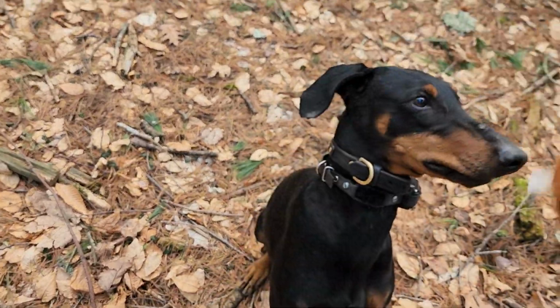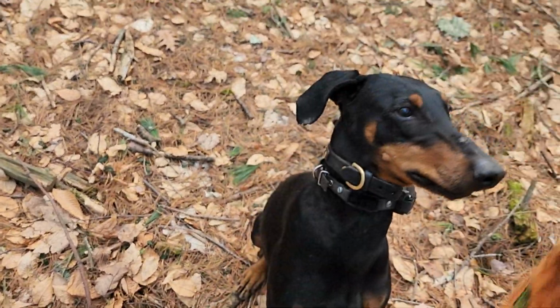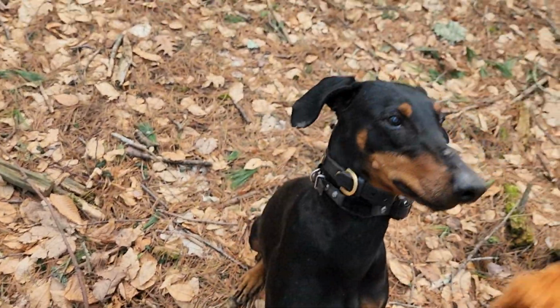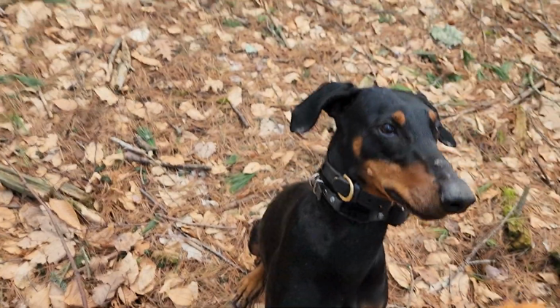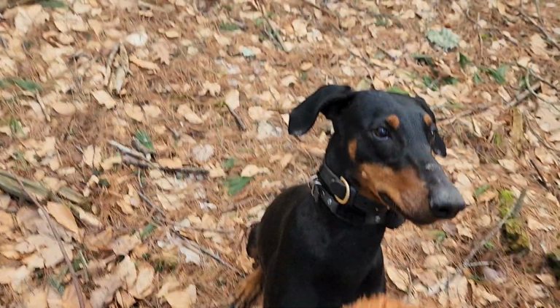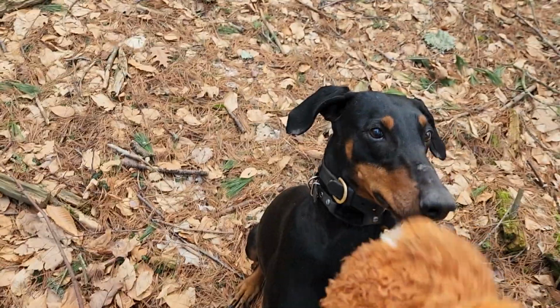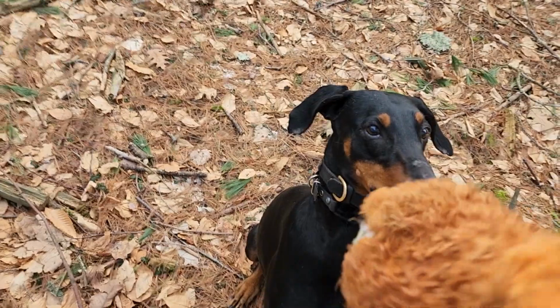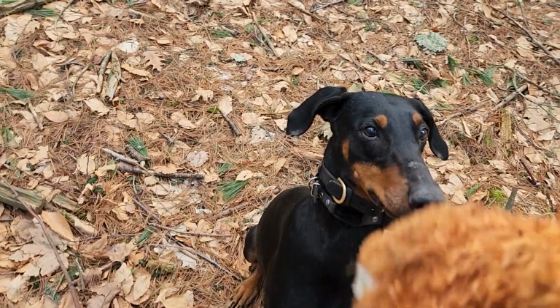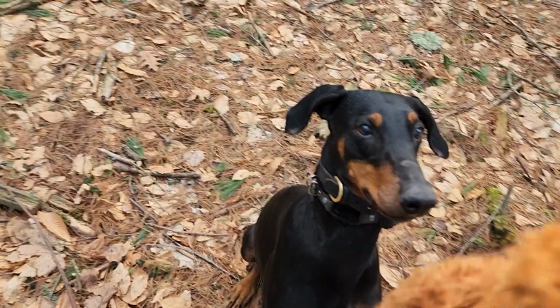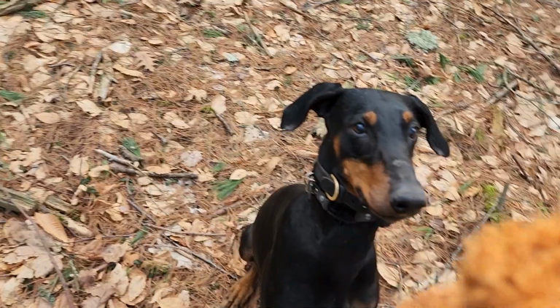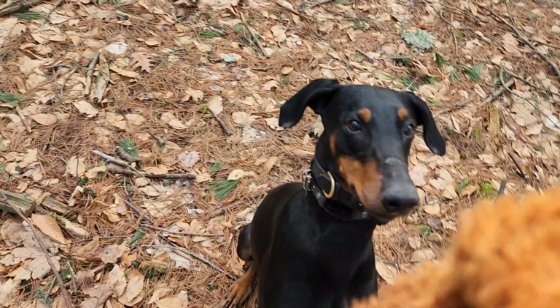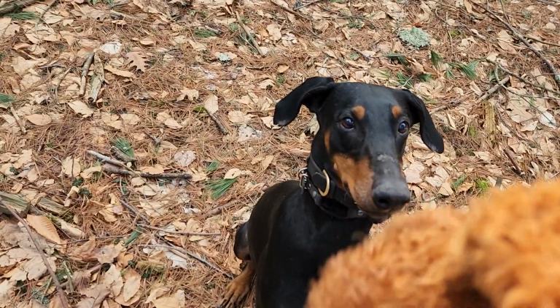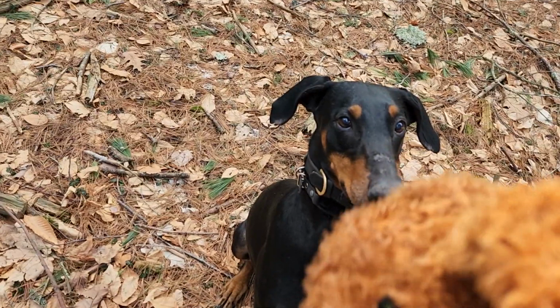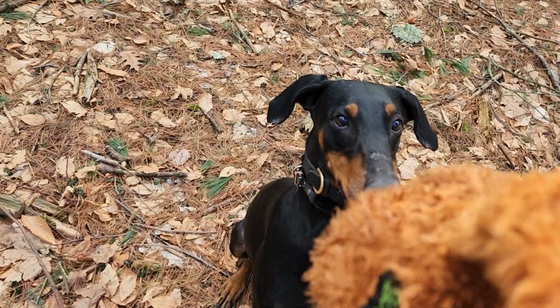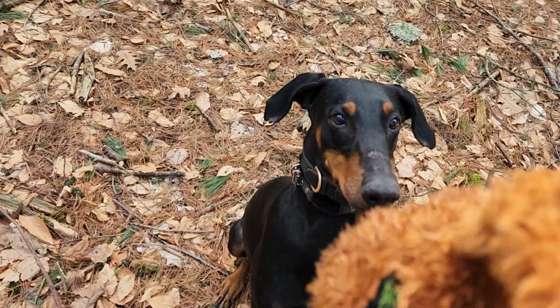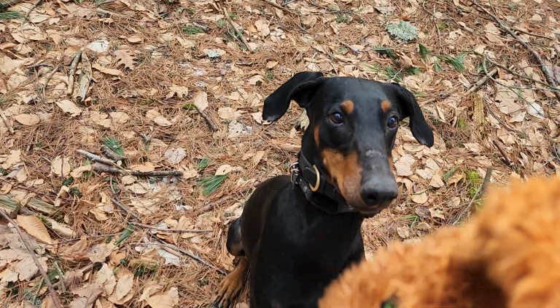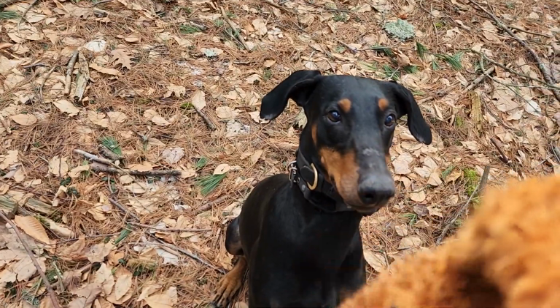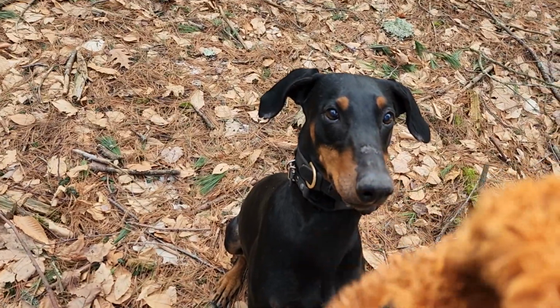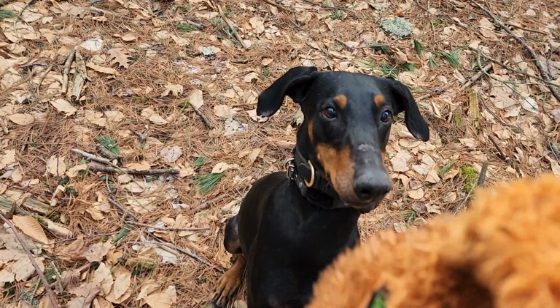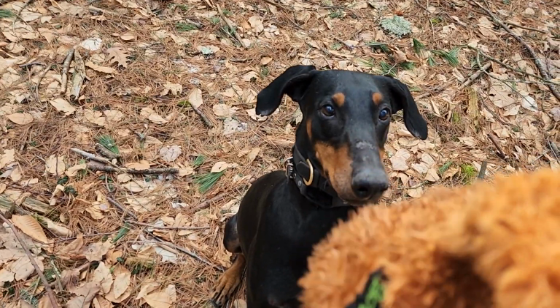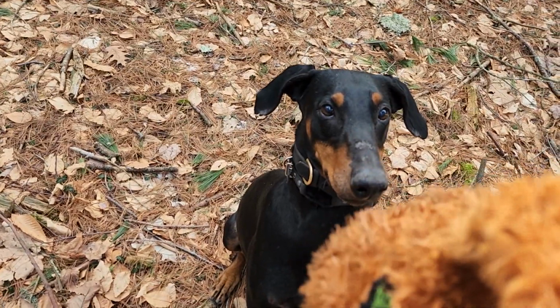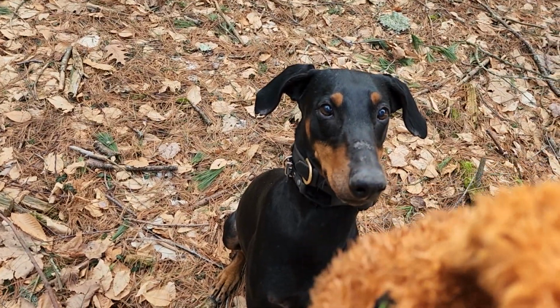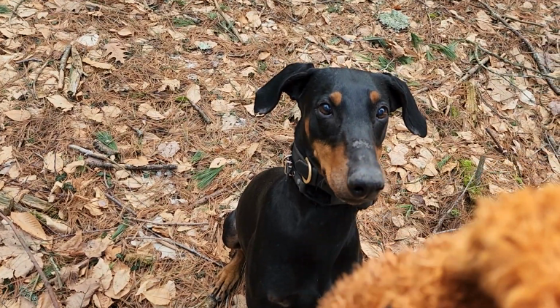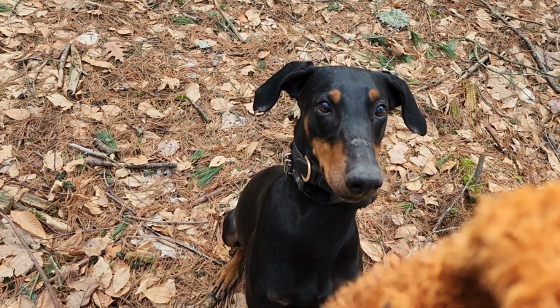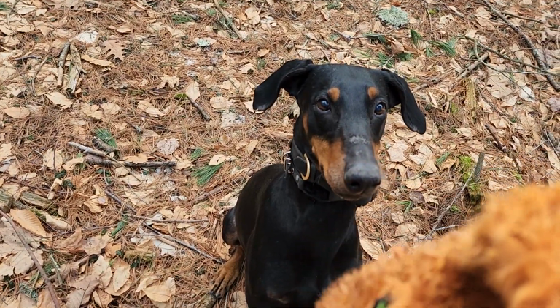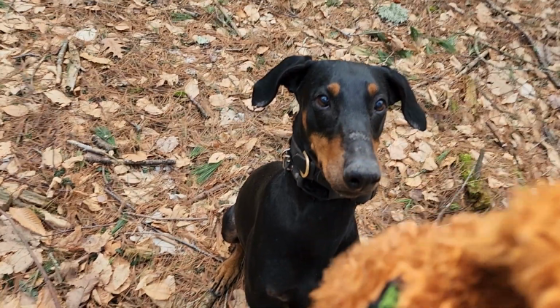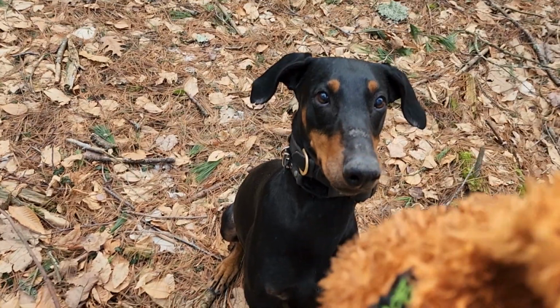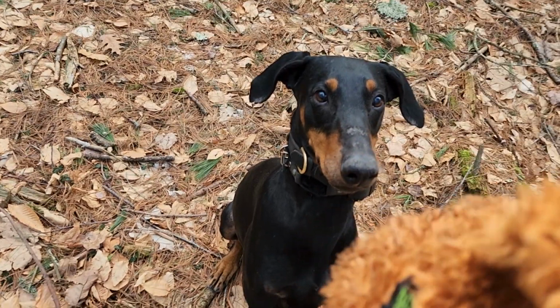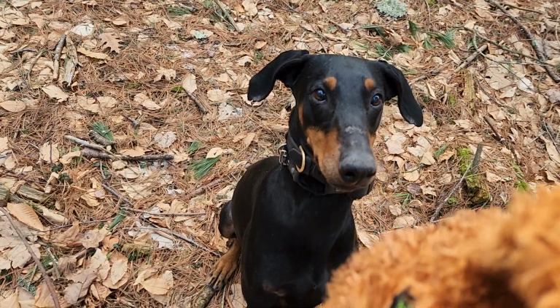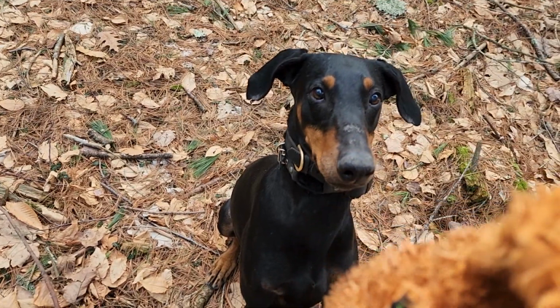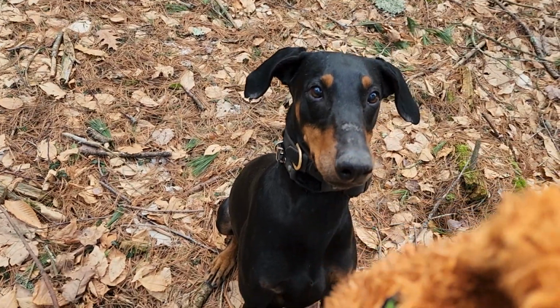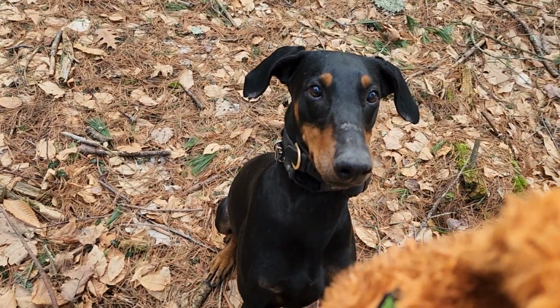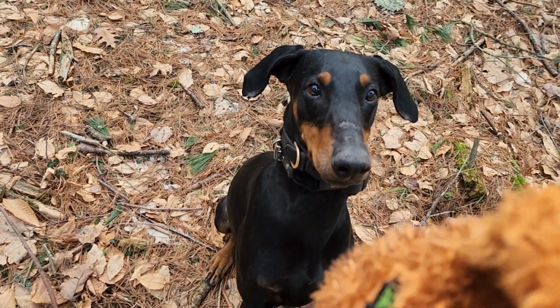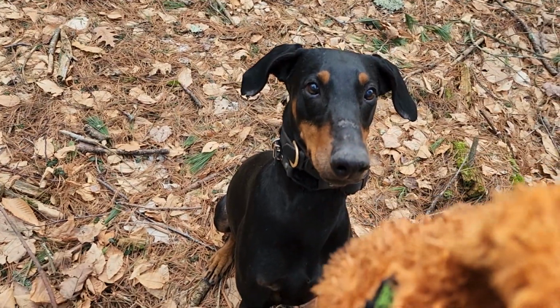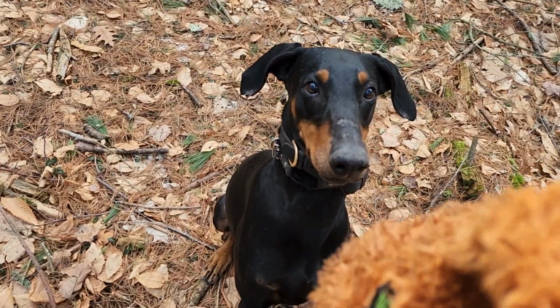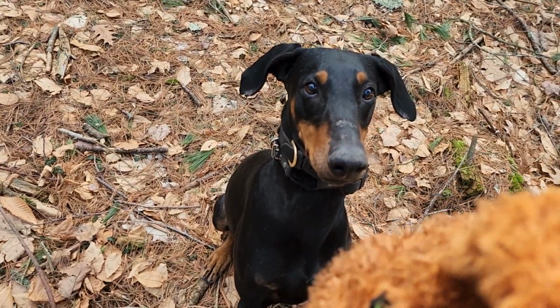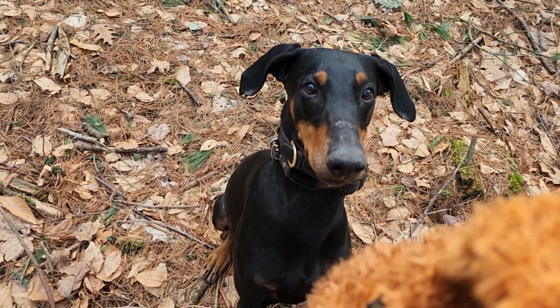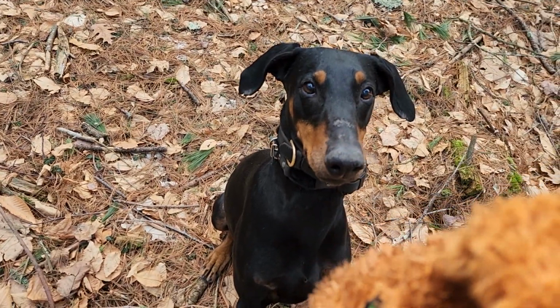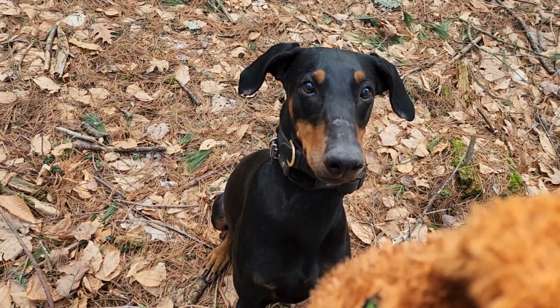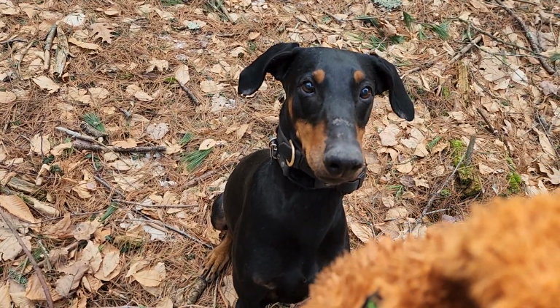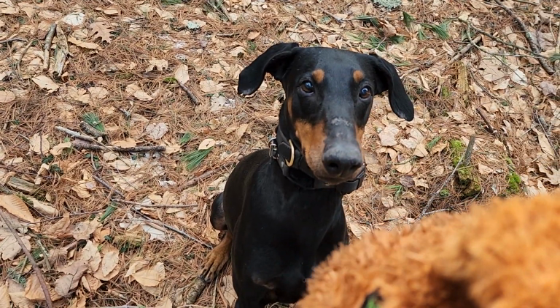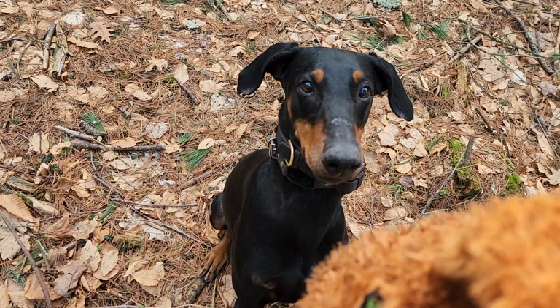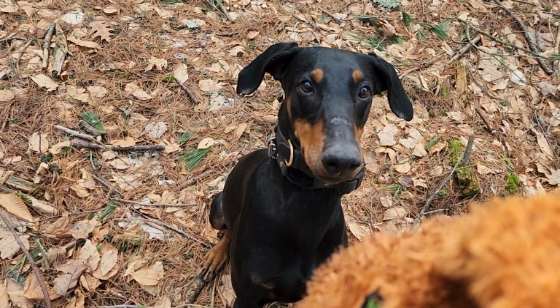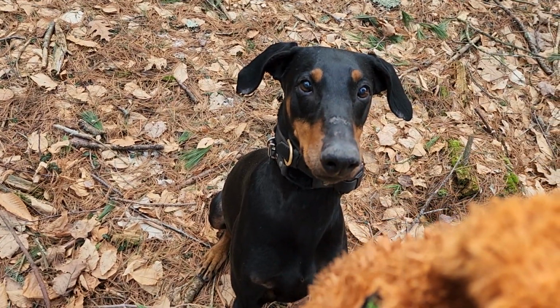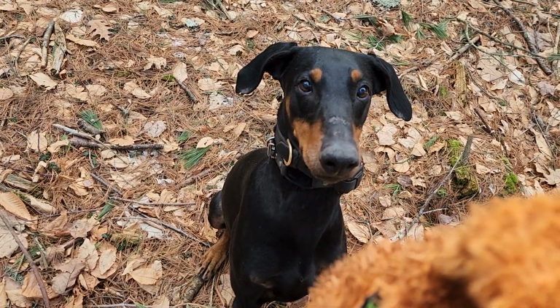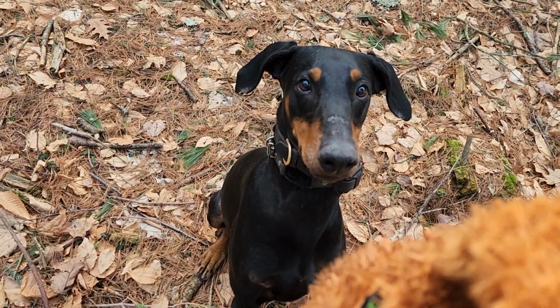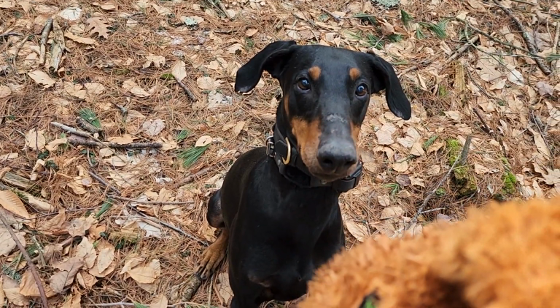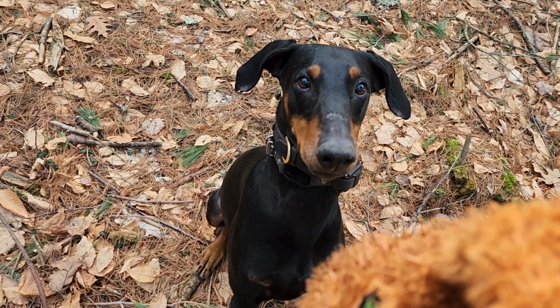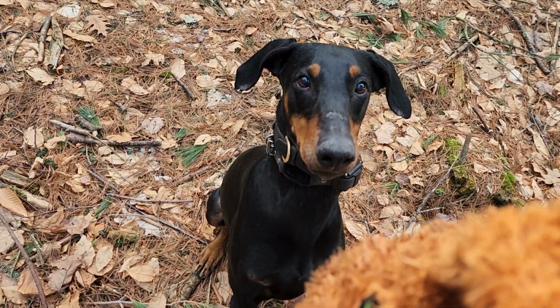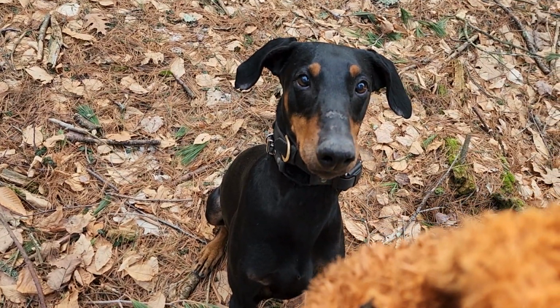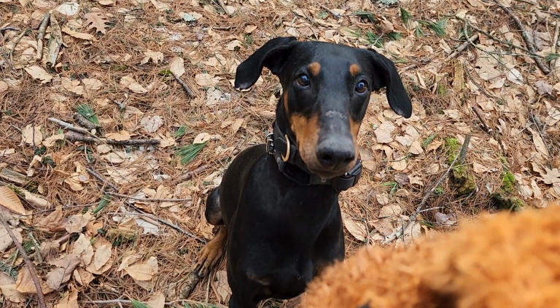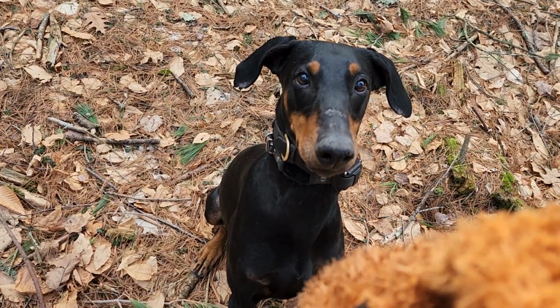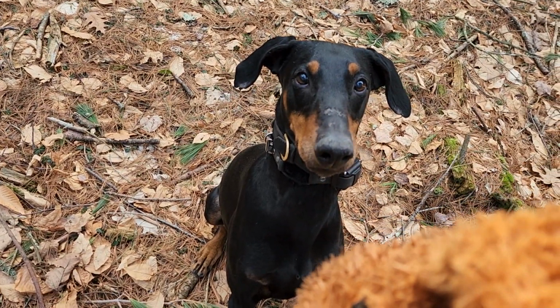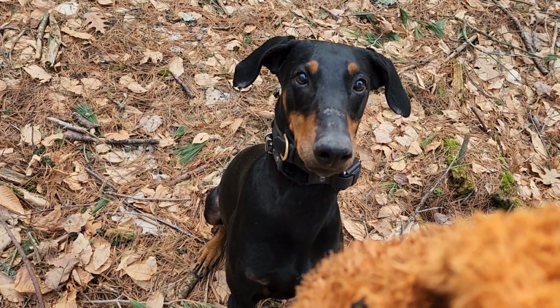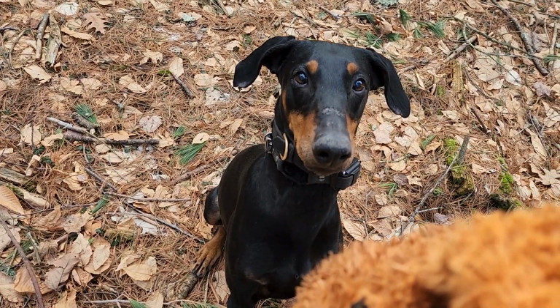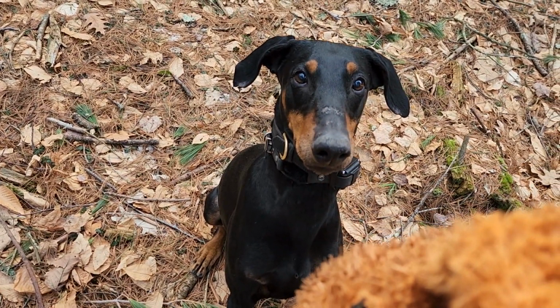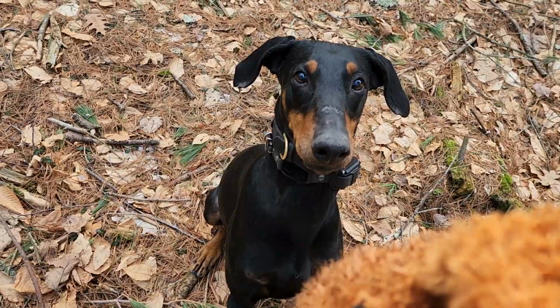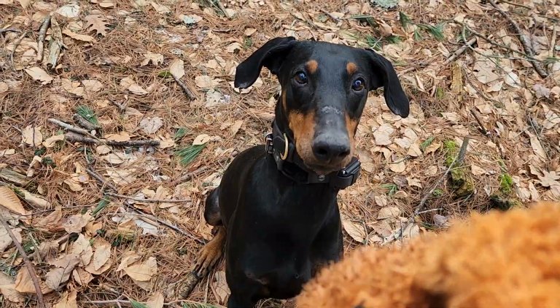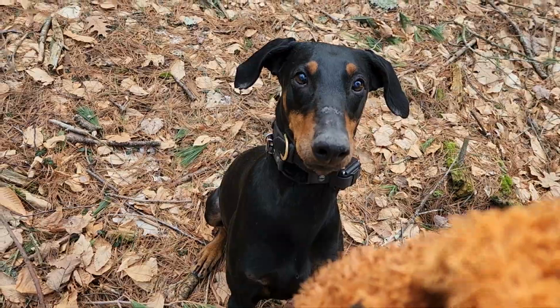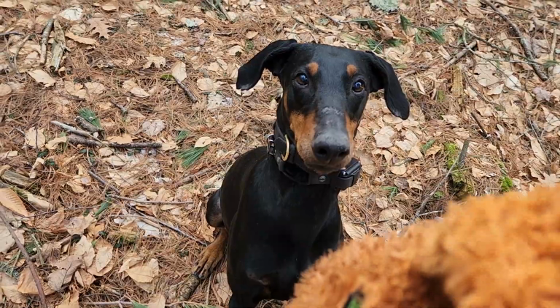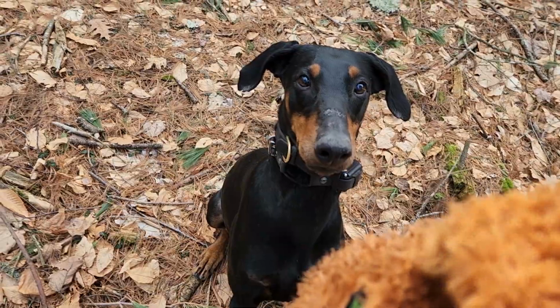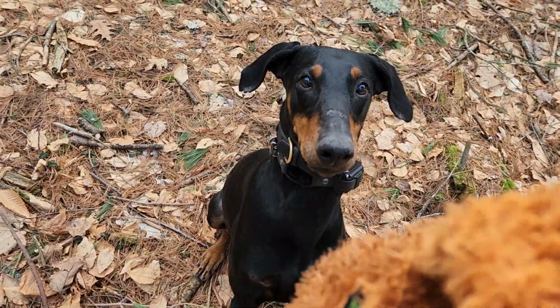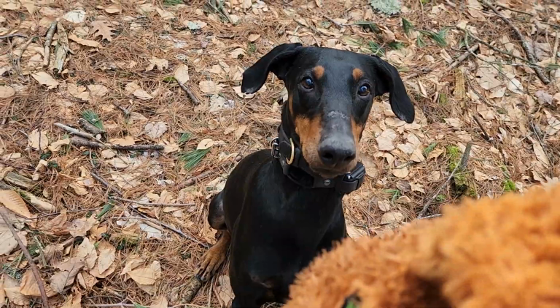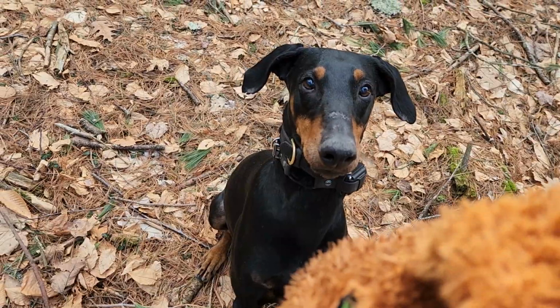Good girl. And she doesn't want the game to end. Good girl. Stay.